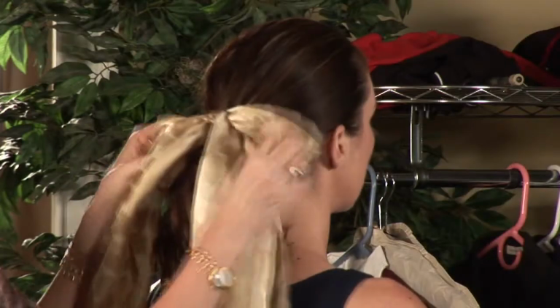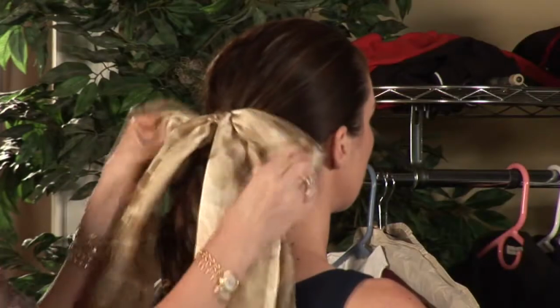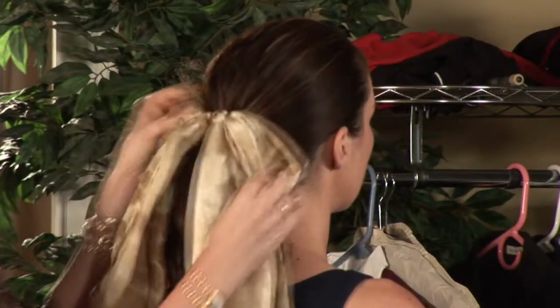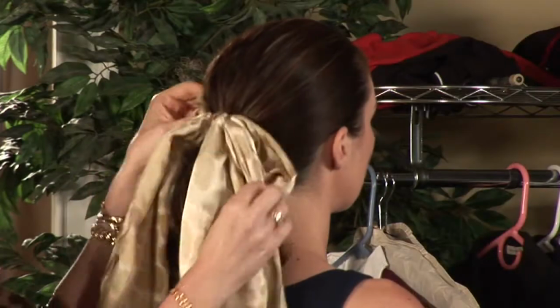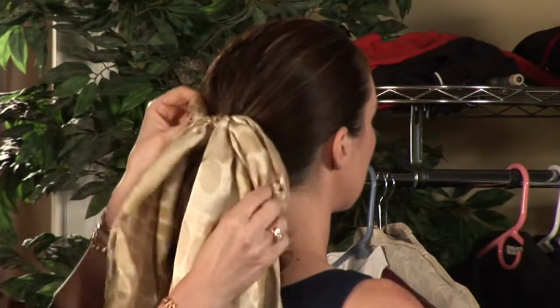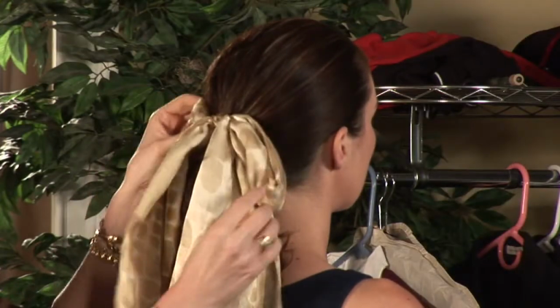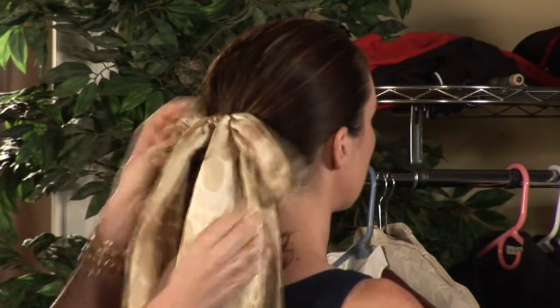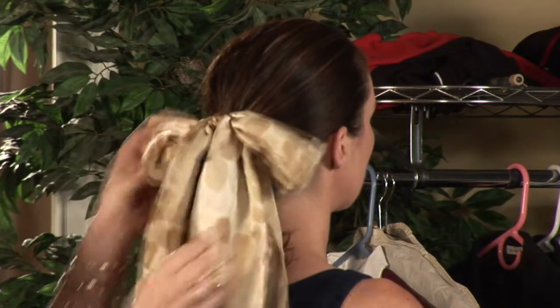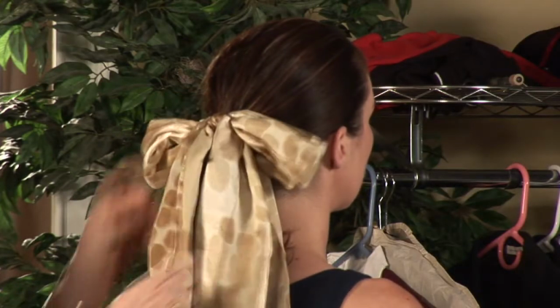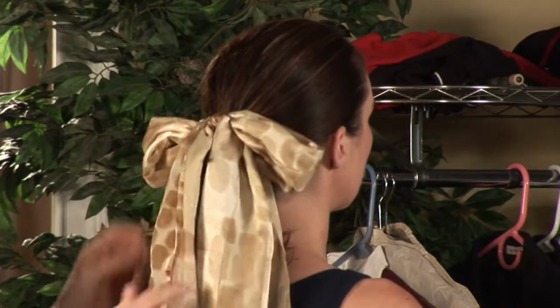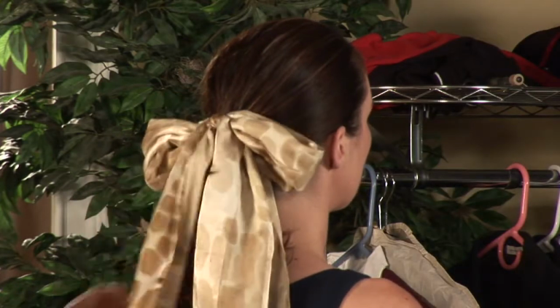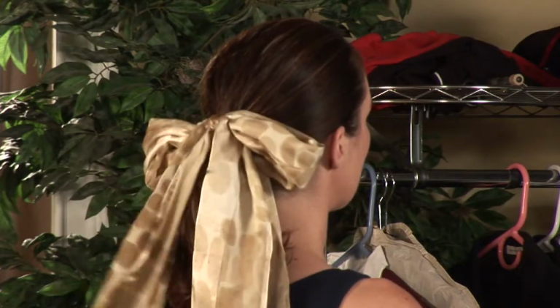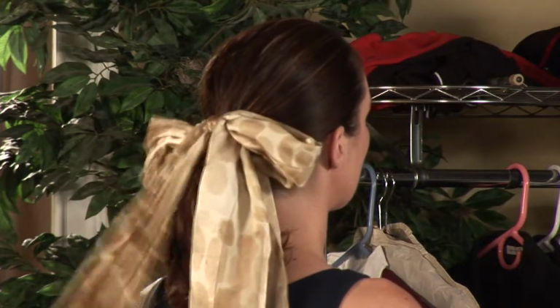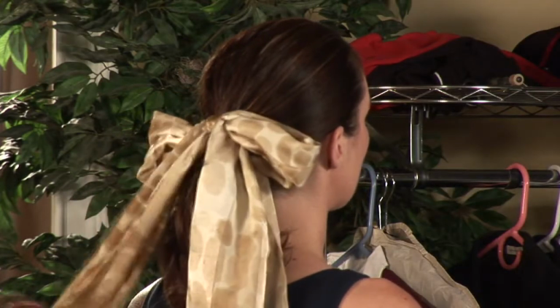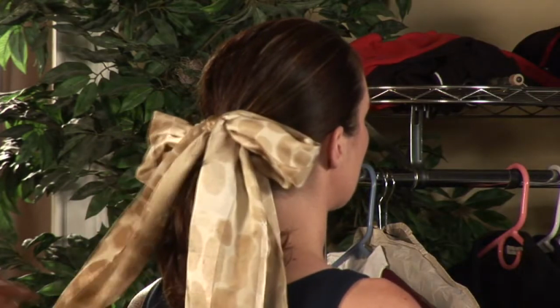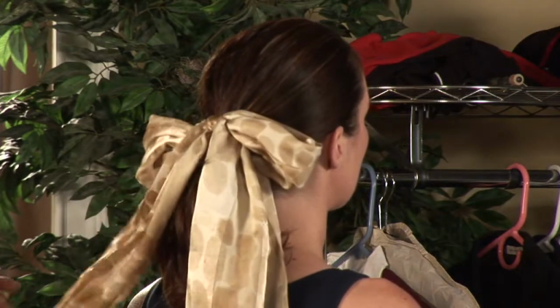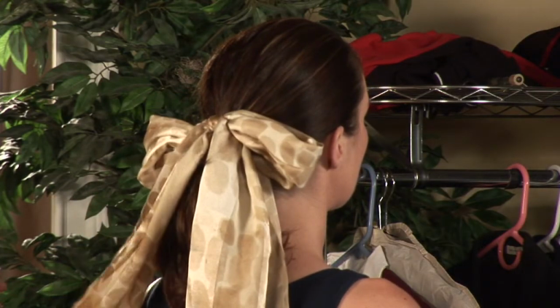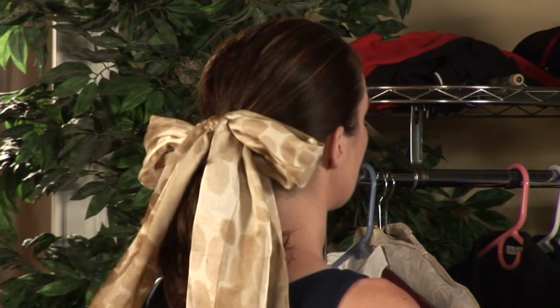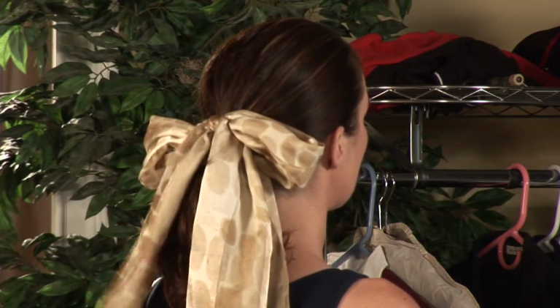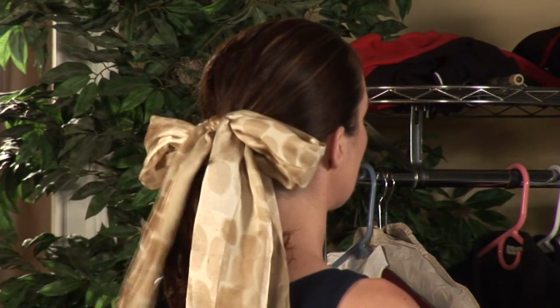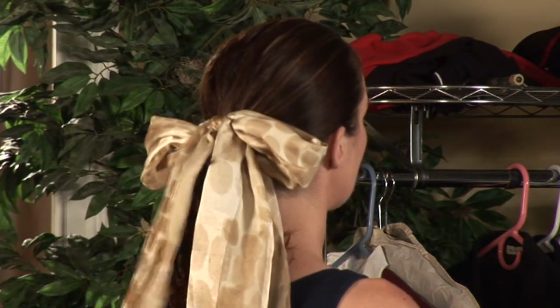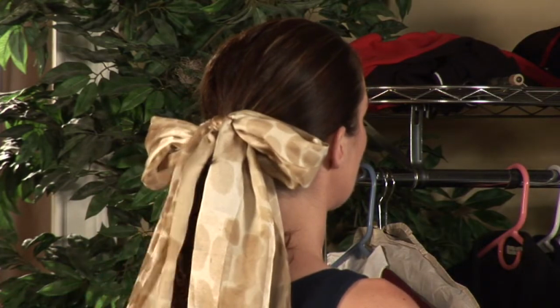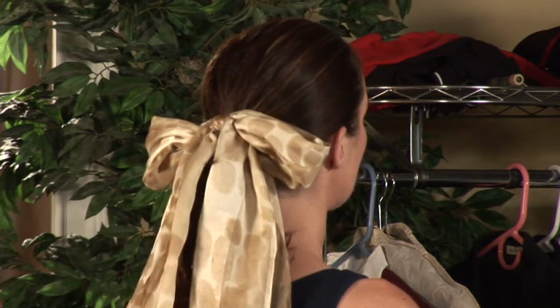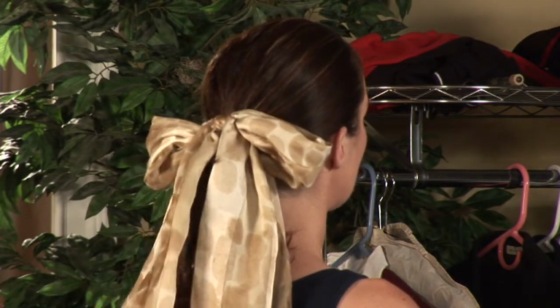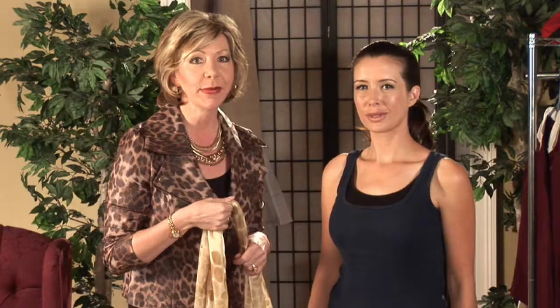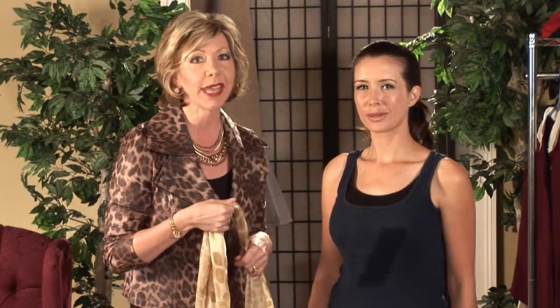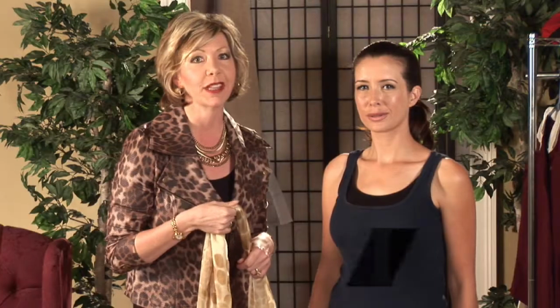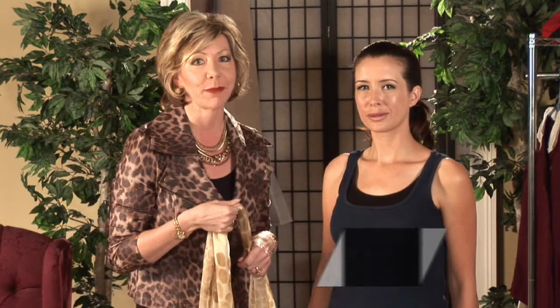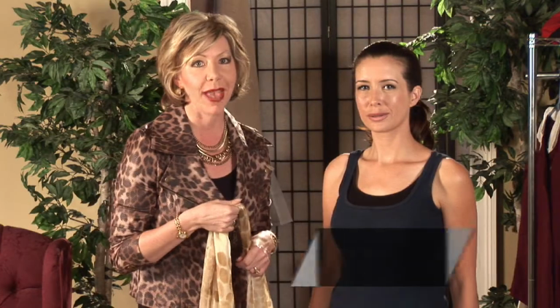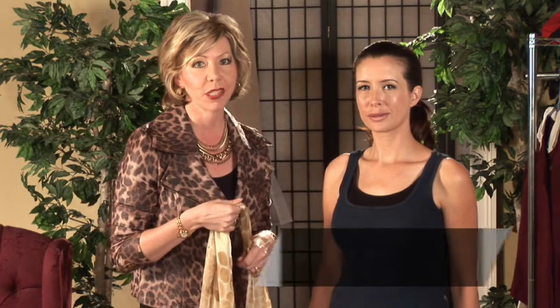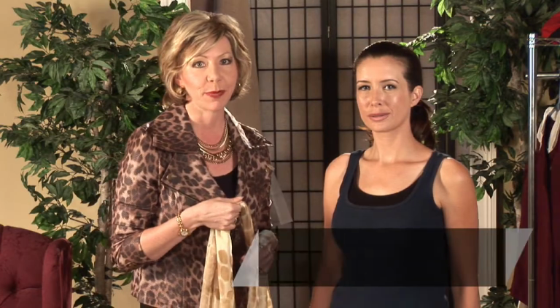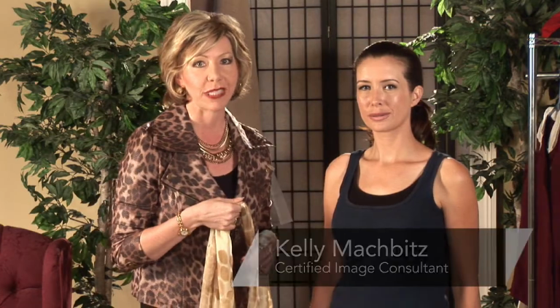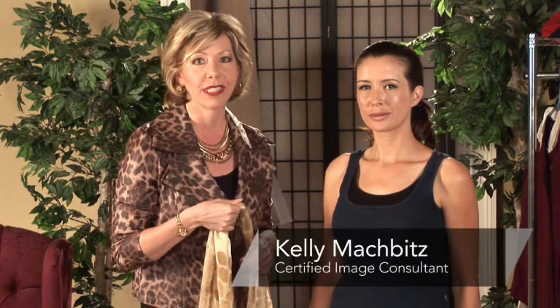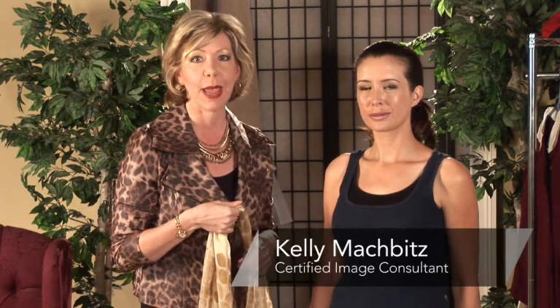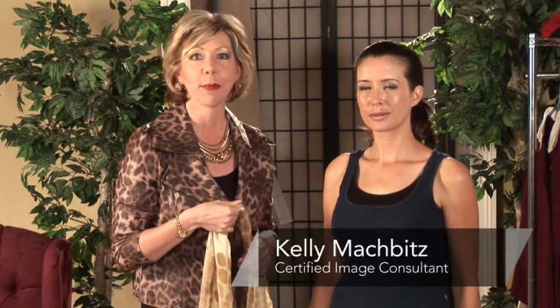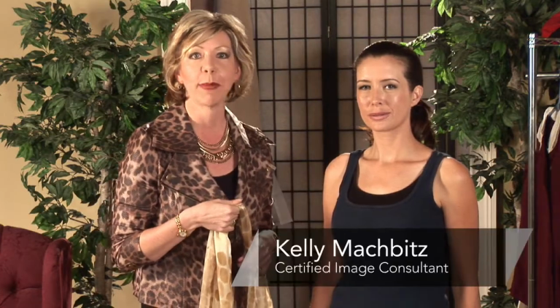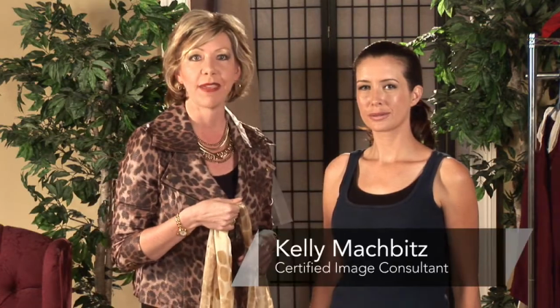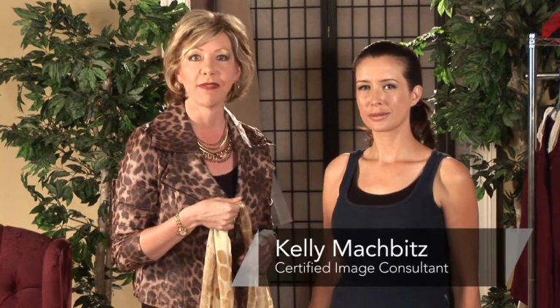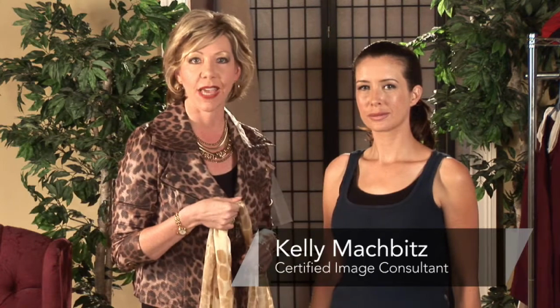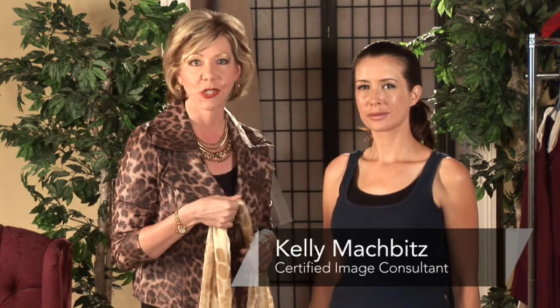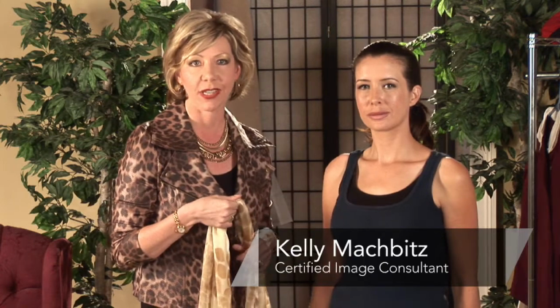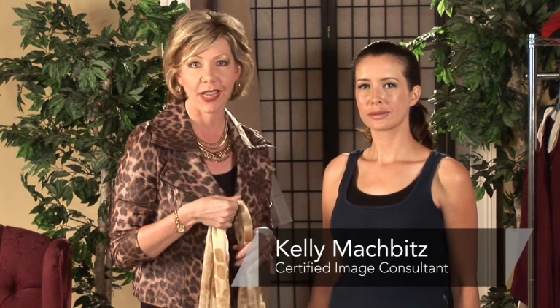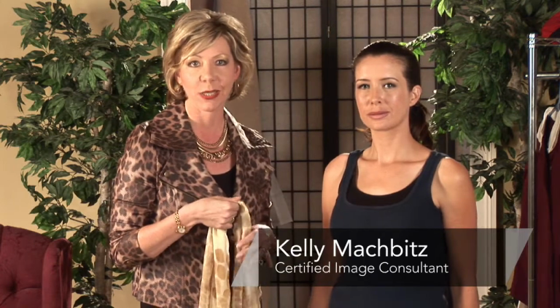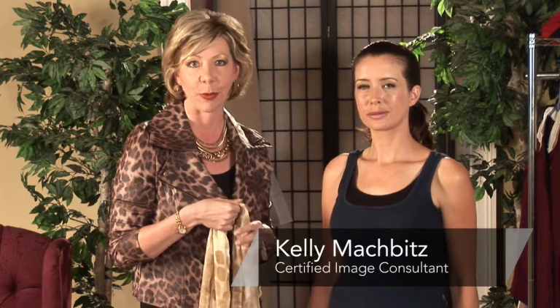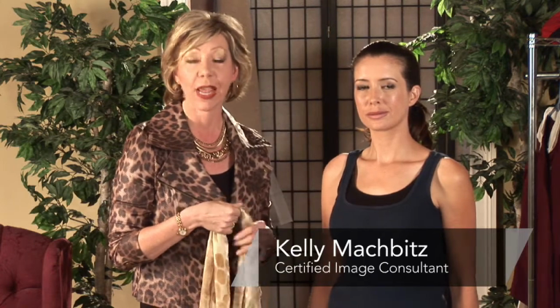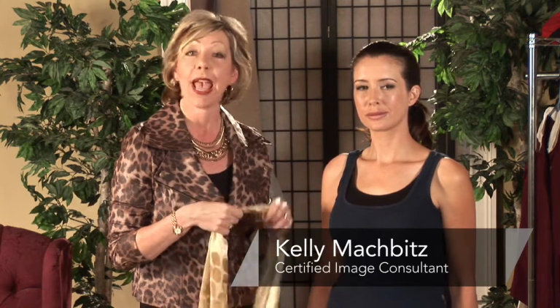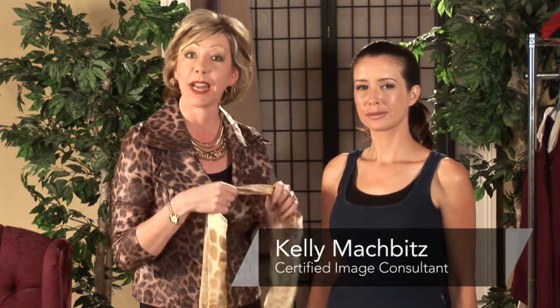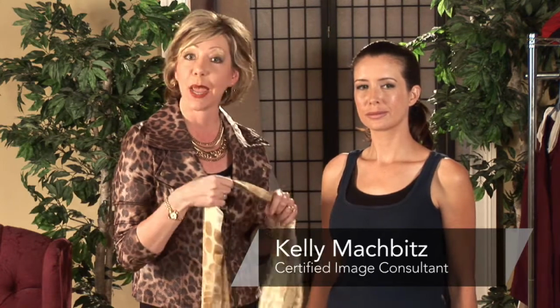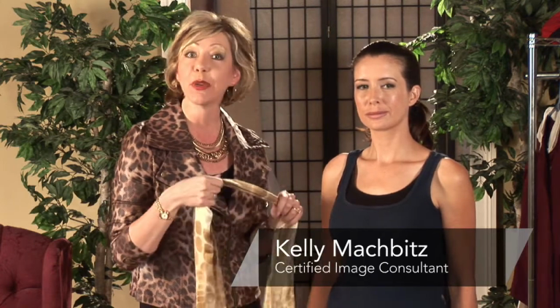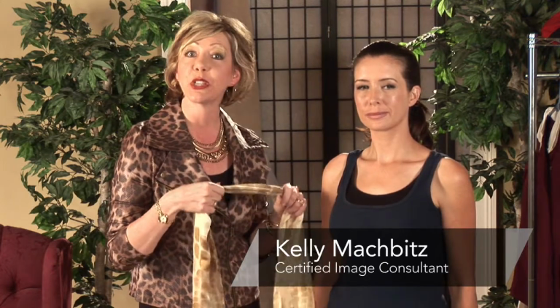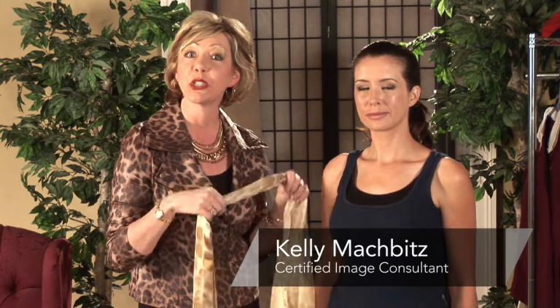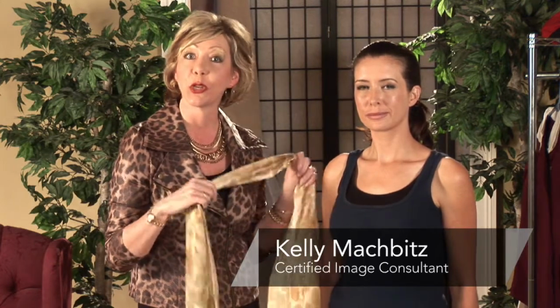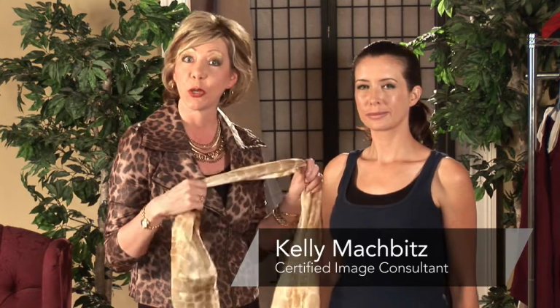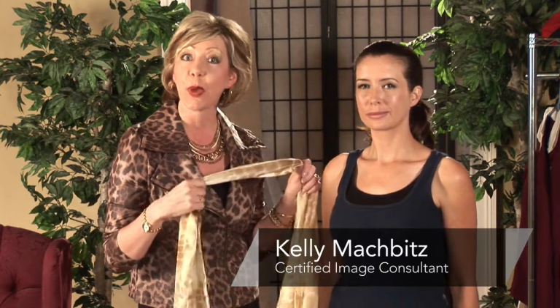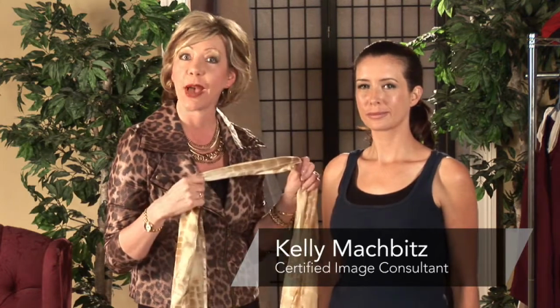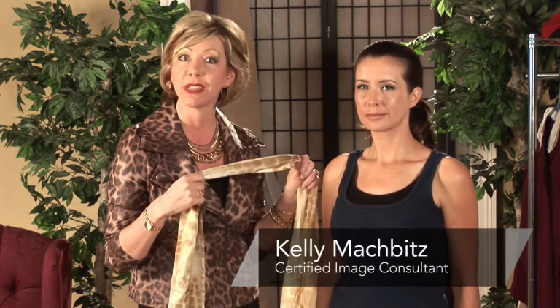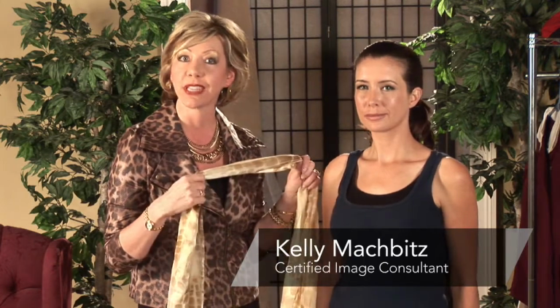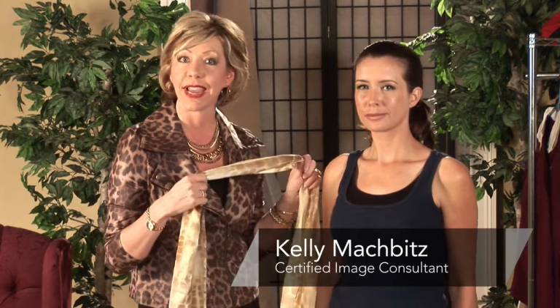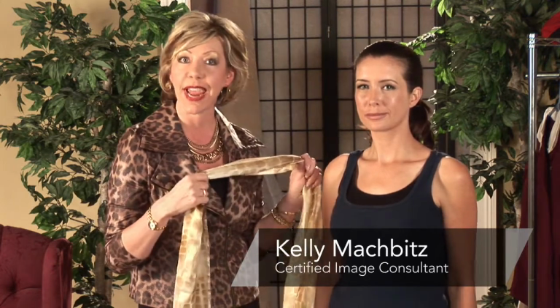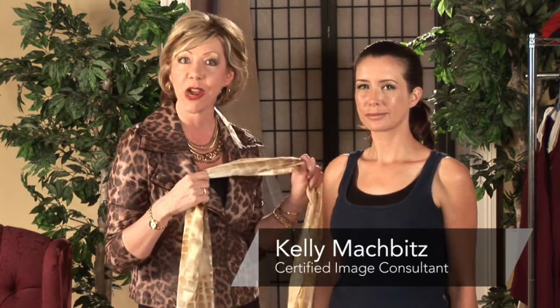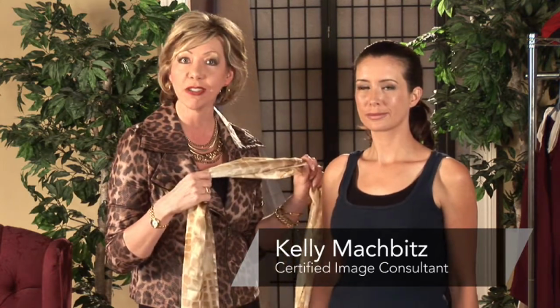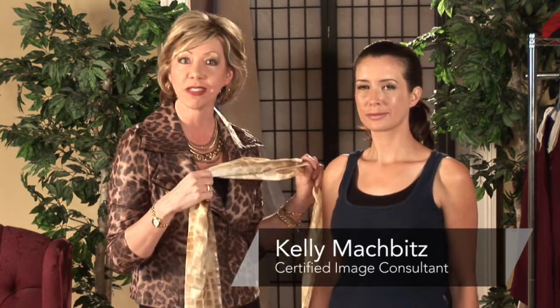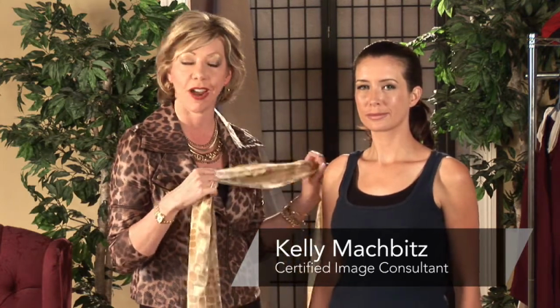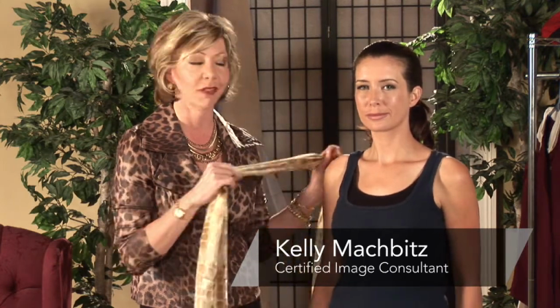Scarves can make a great accessory for the hair. I'm Kelly Mashbits, Tampa Bay Fashion Expert, and I'm going to show you how to tie a hair scarf.